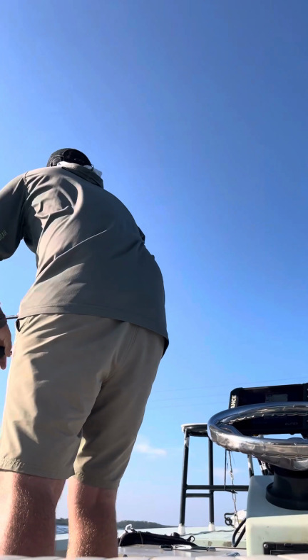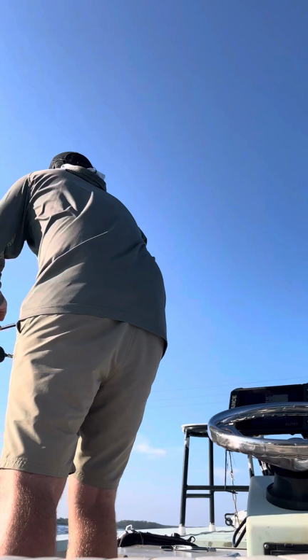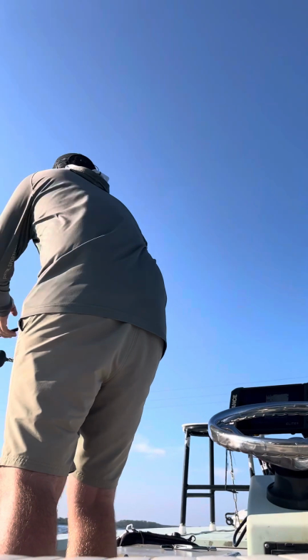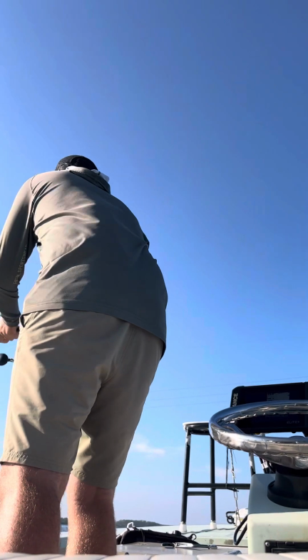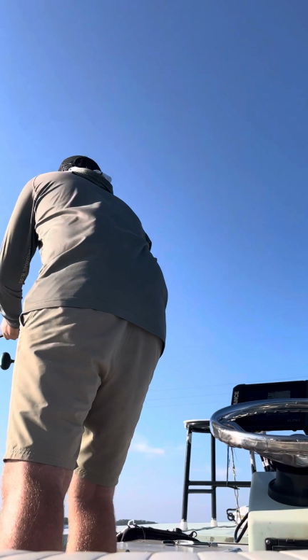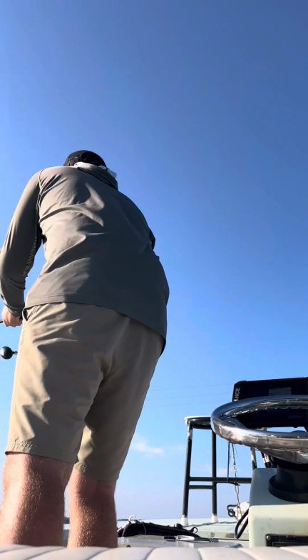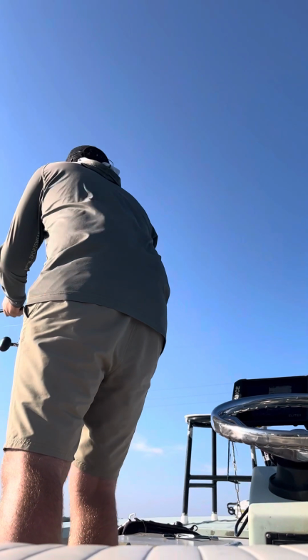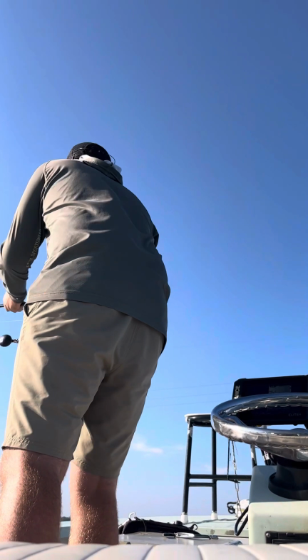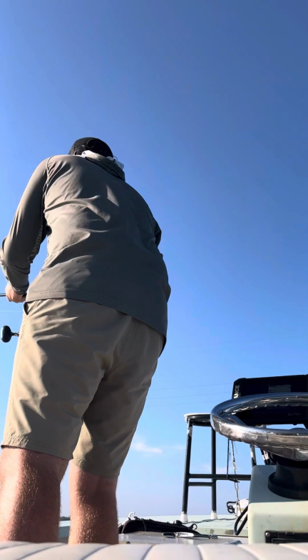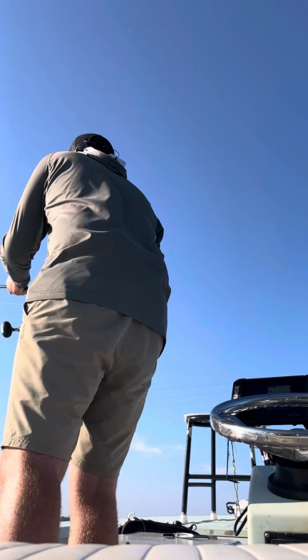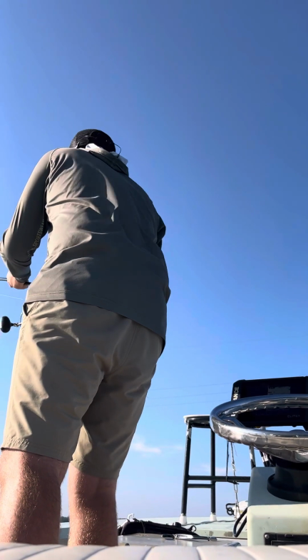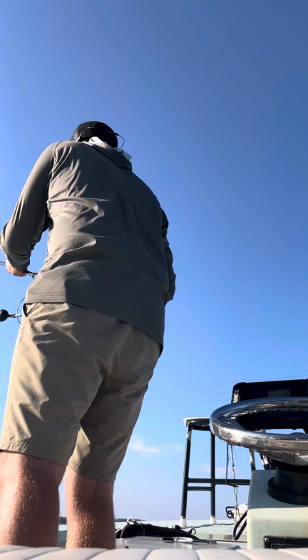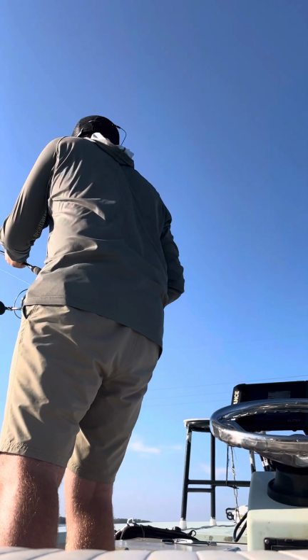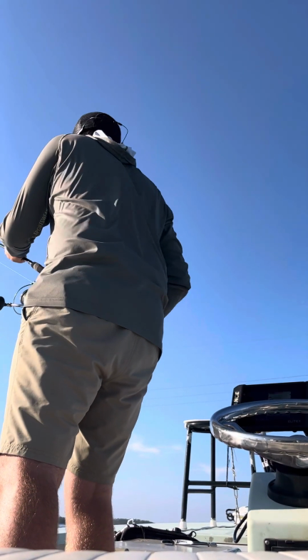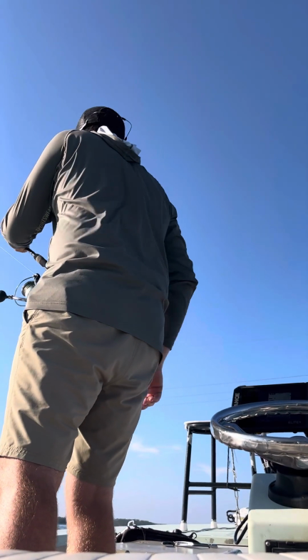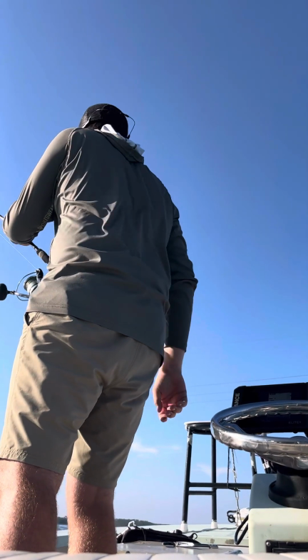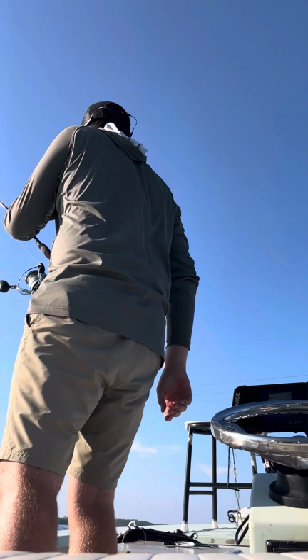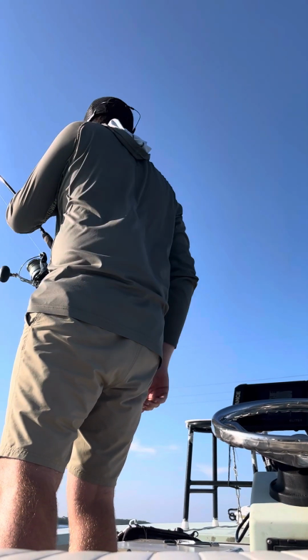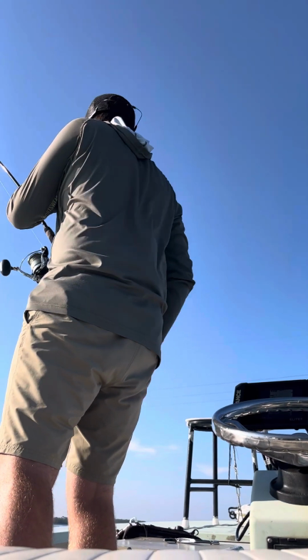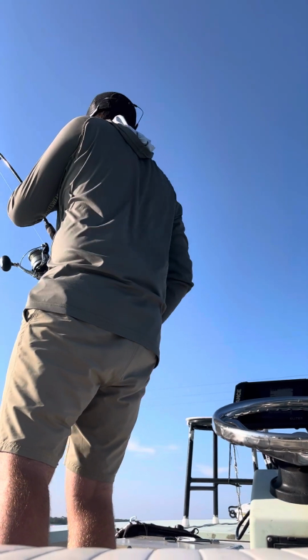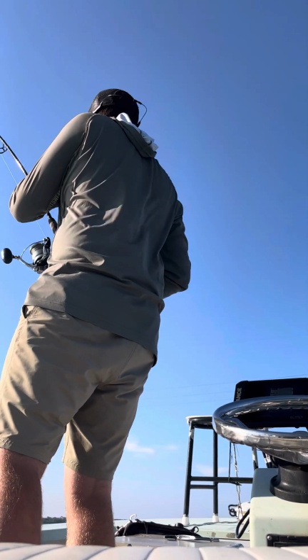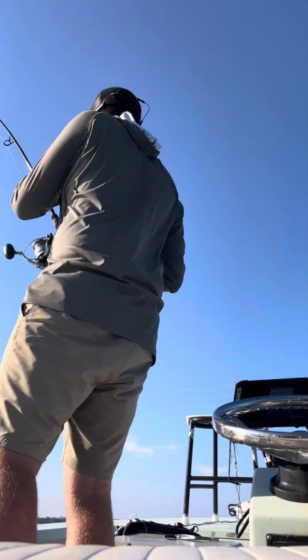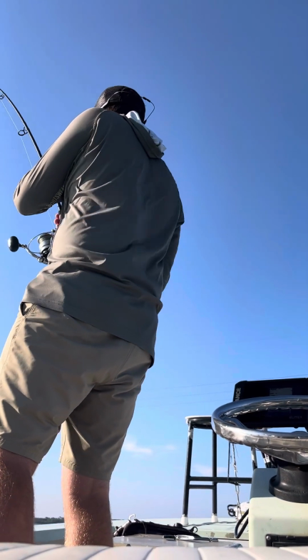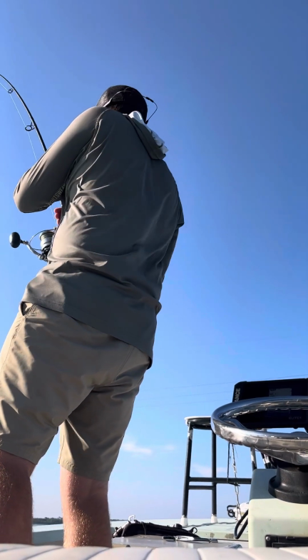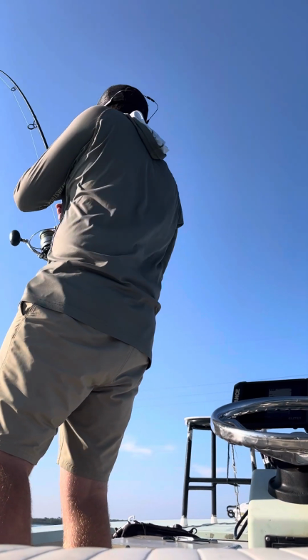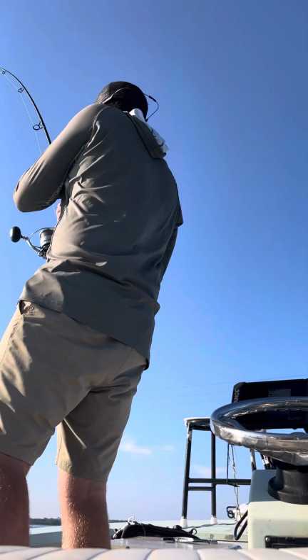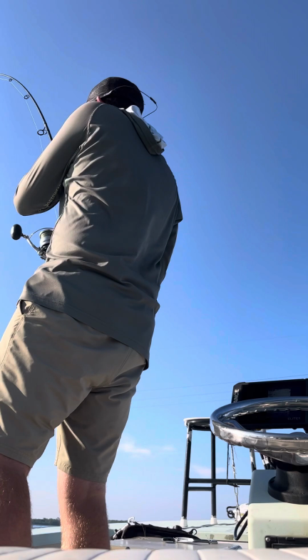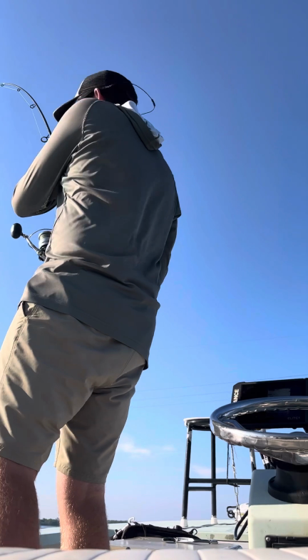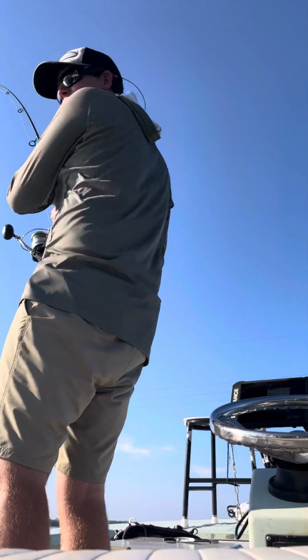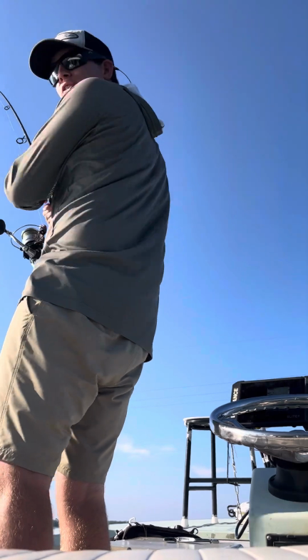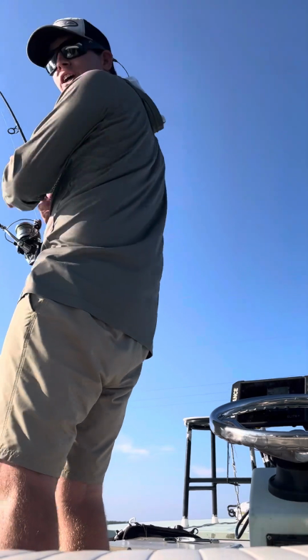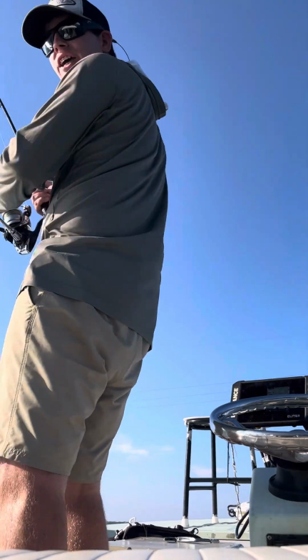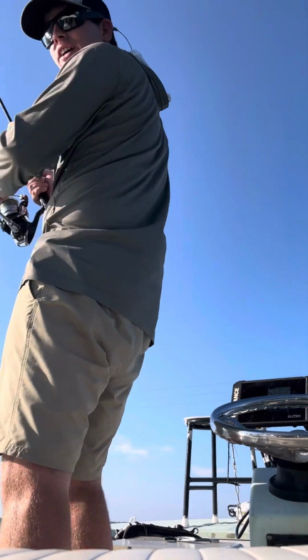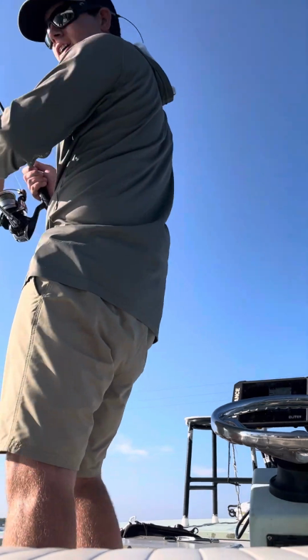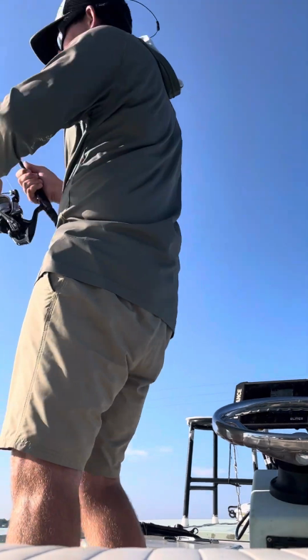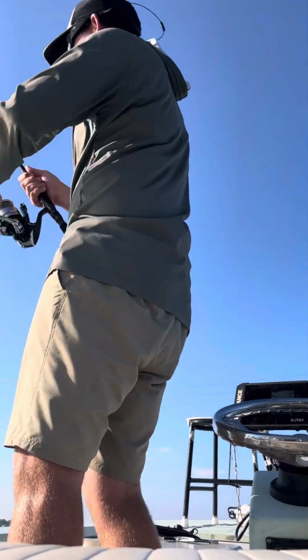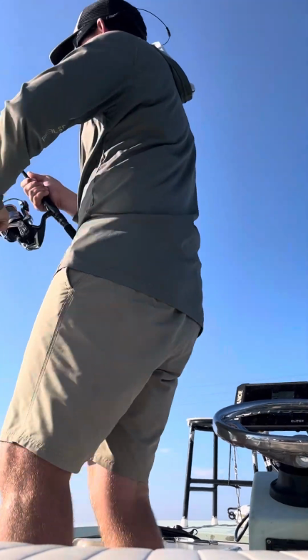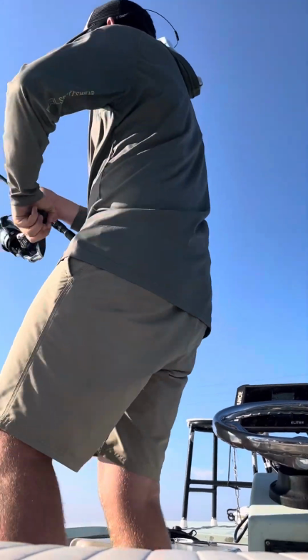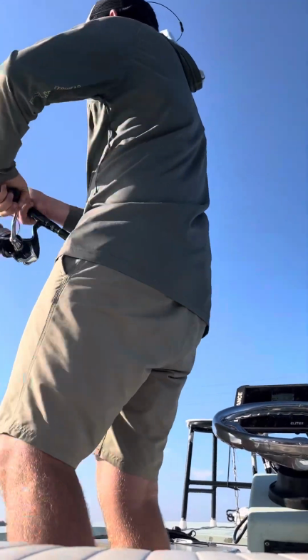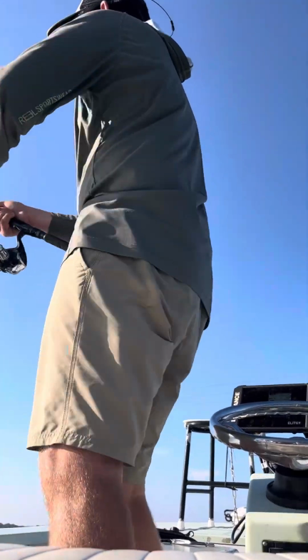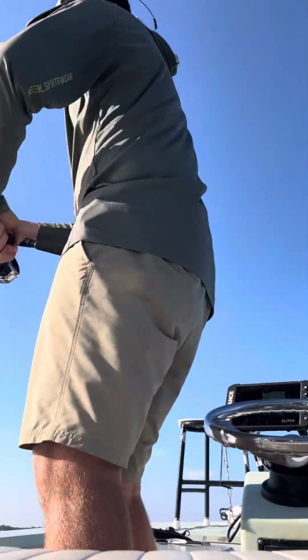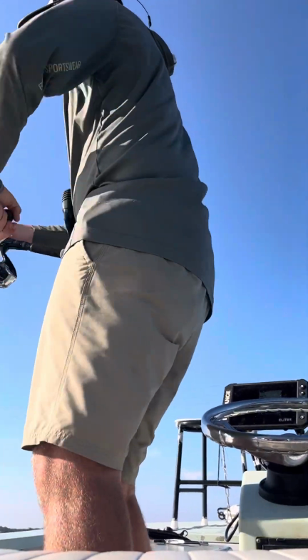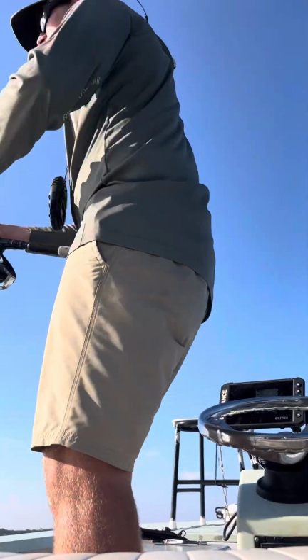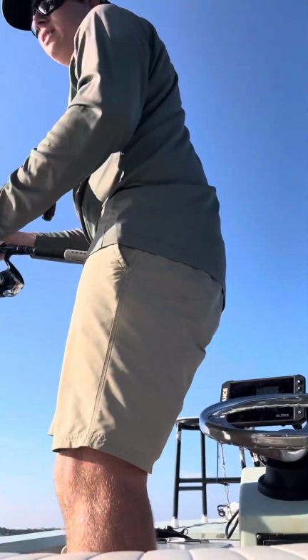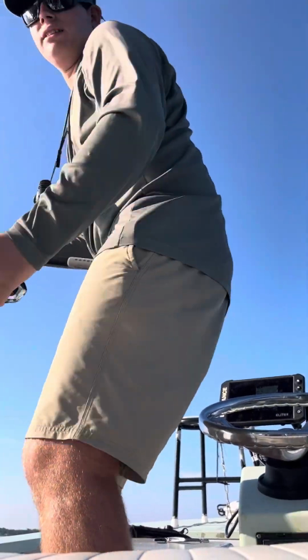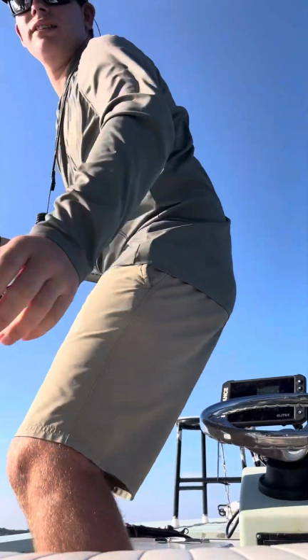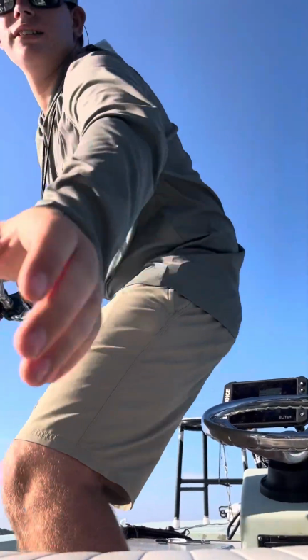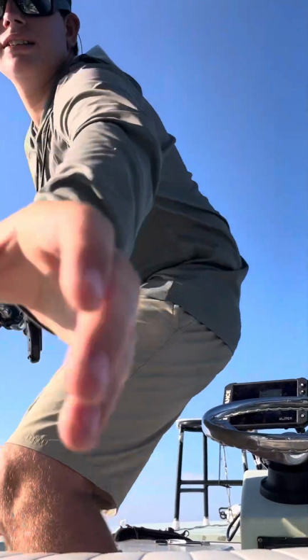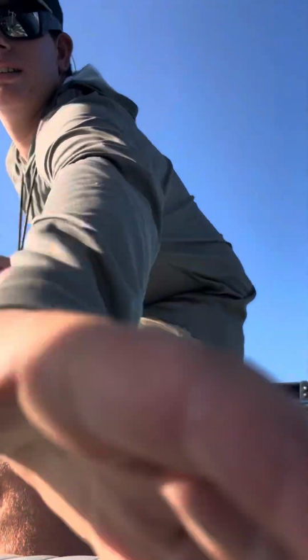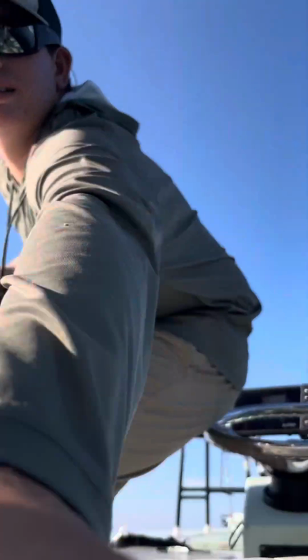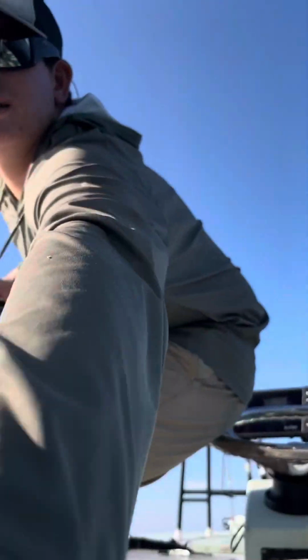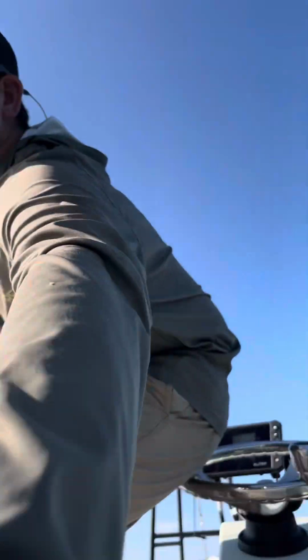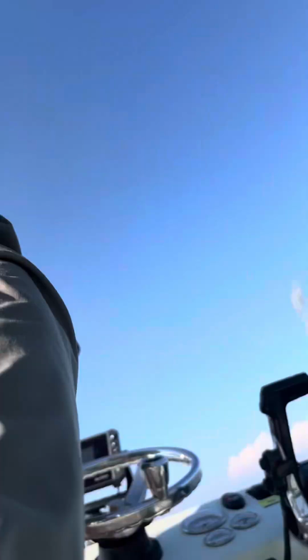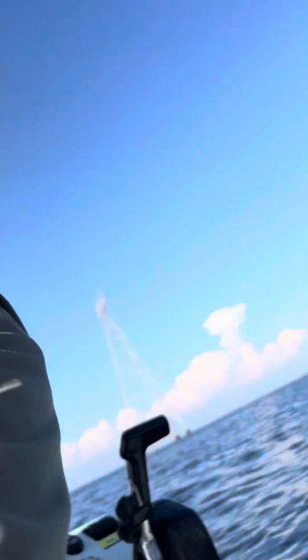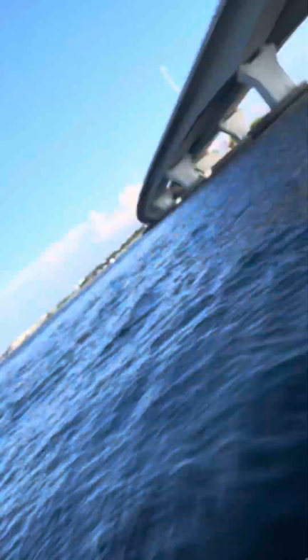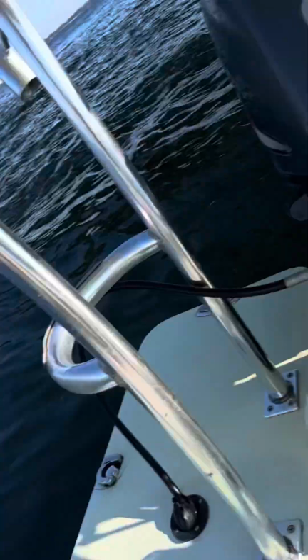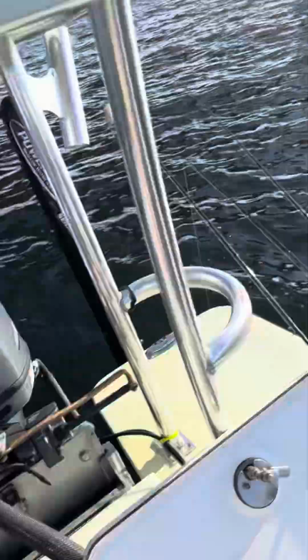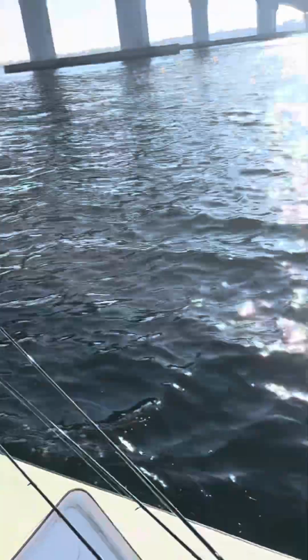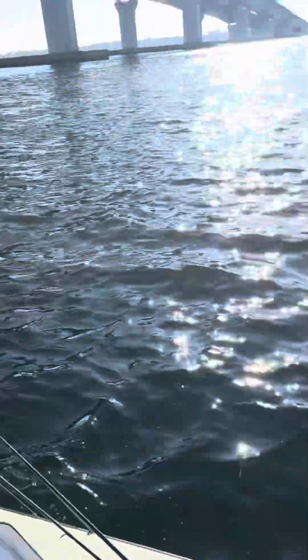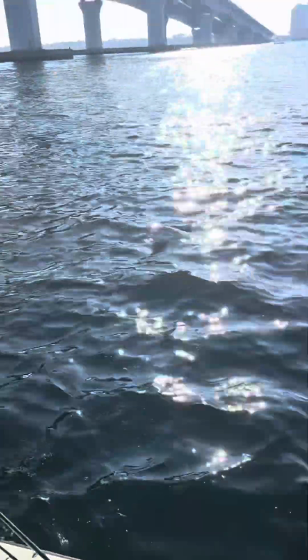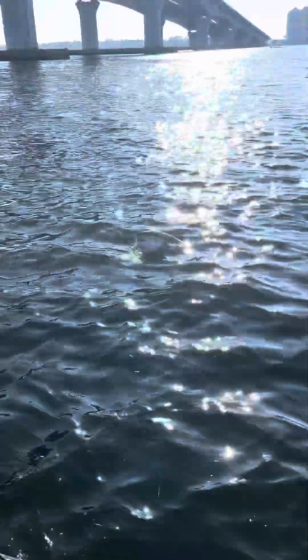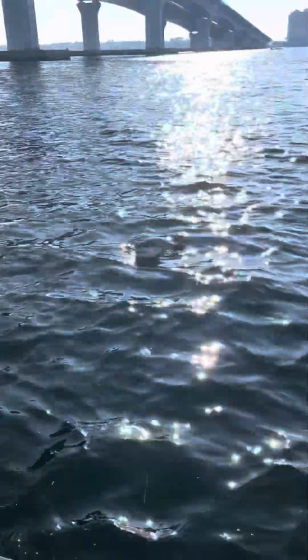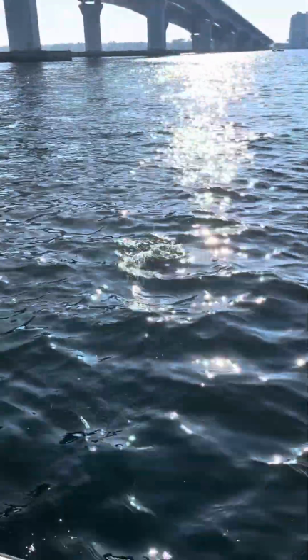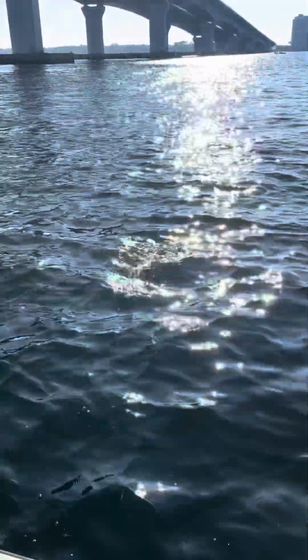Oh my God. No, it's a red. It's a big one. There we go.